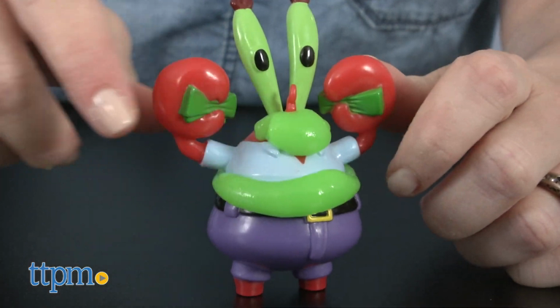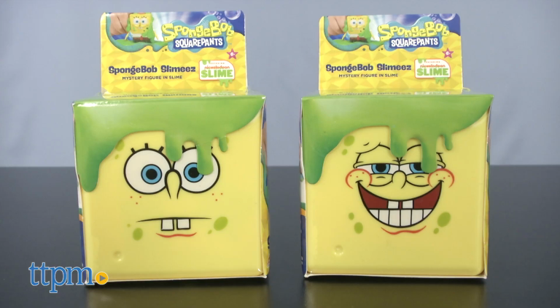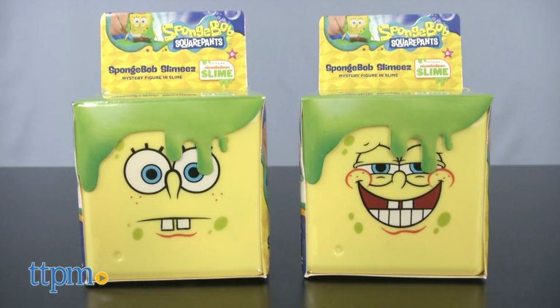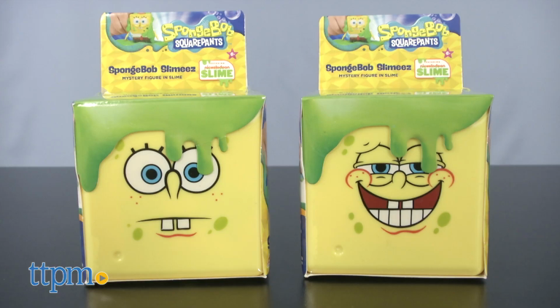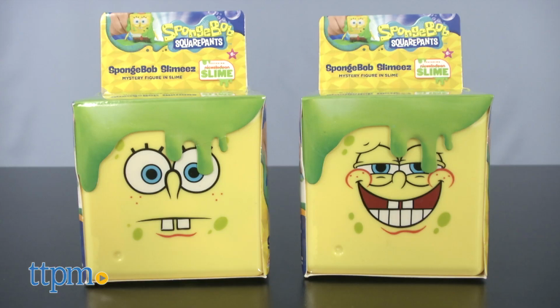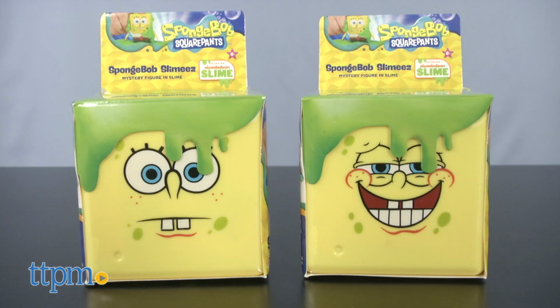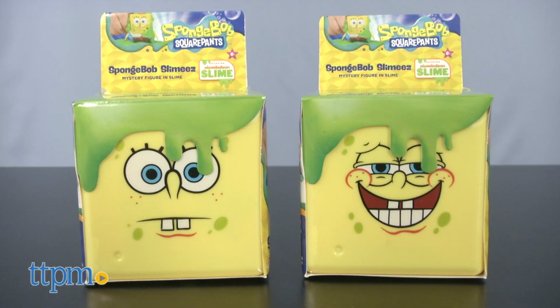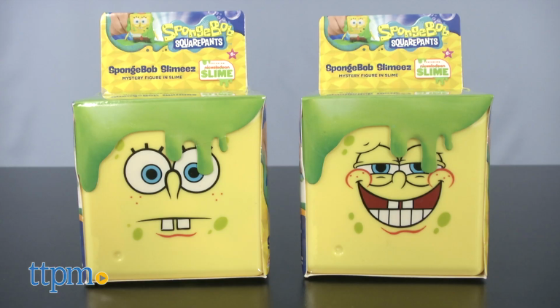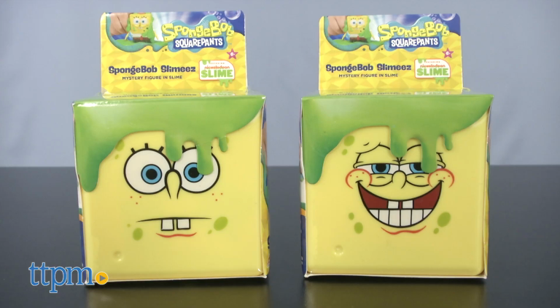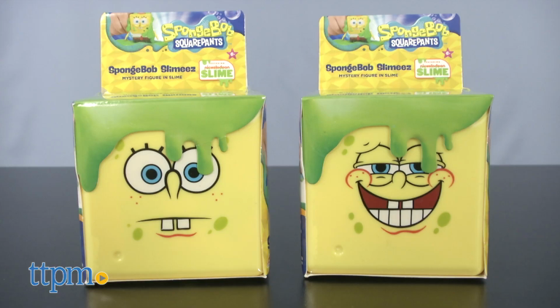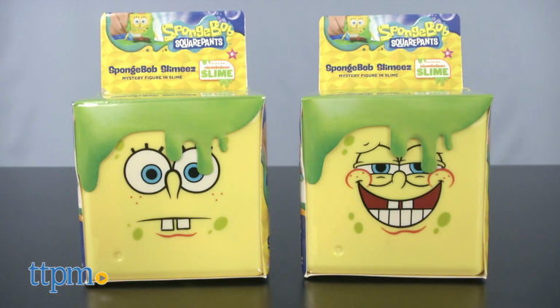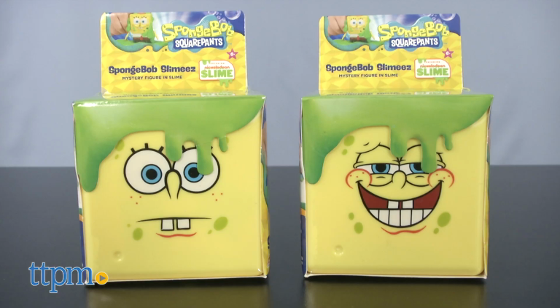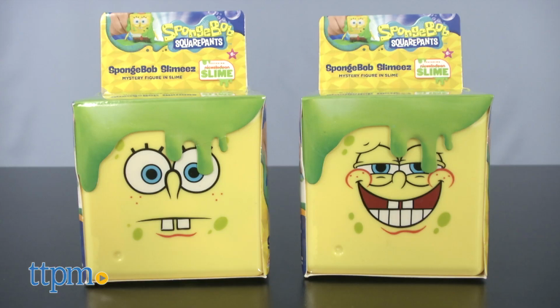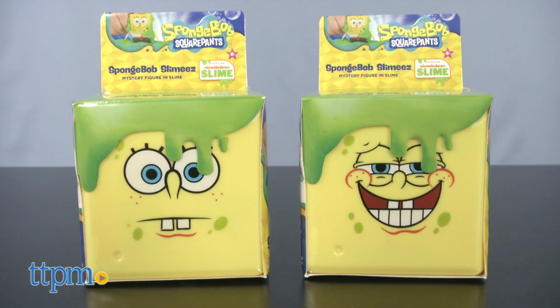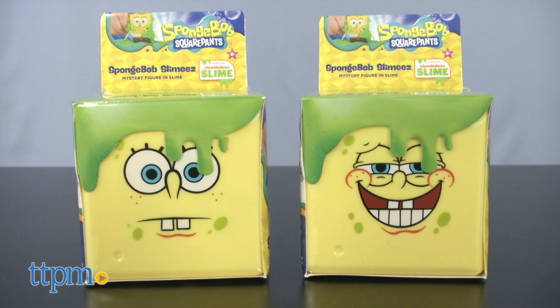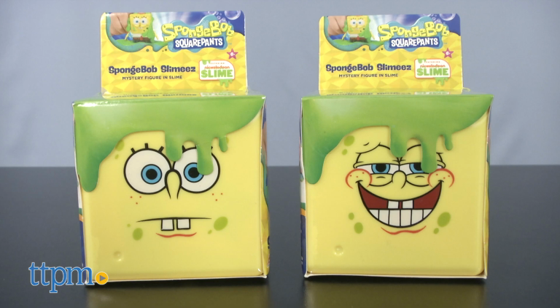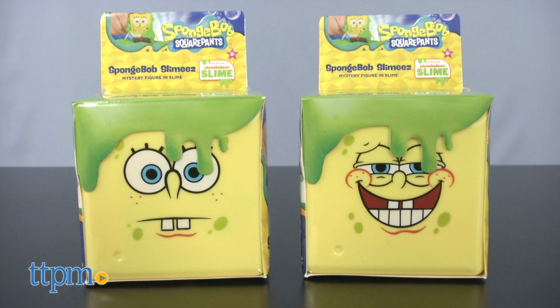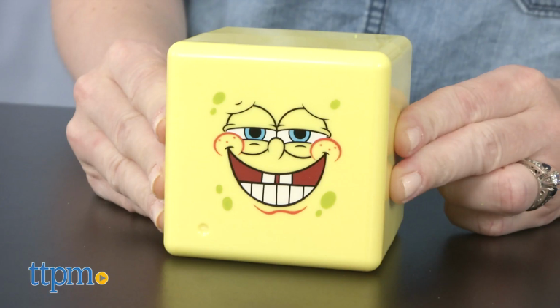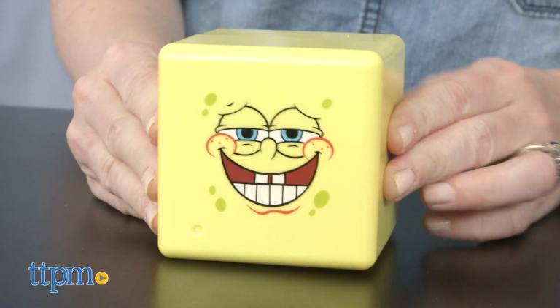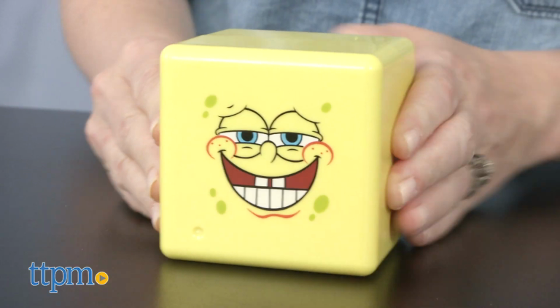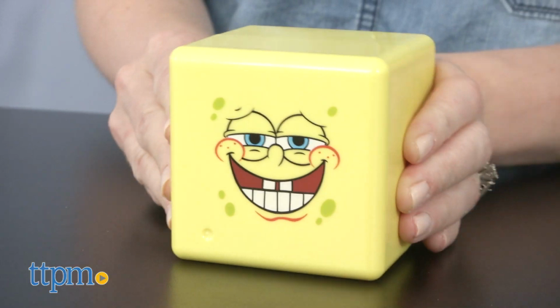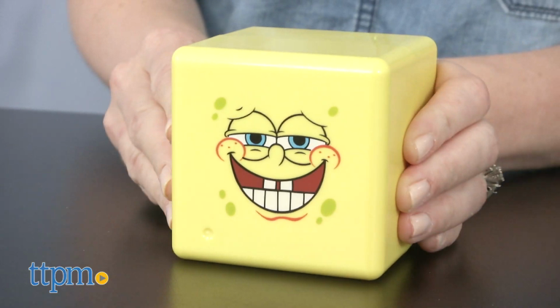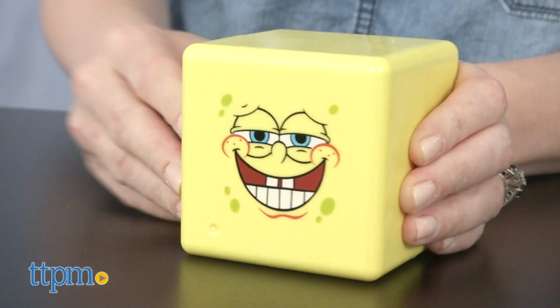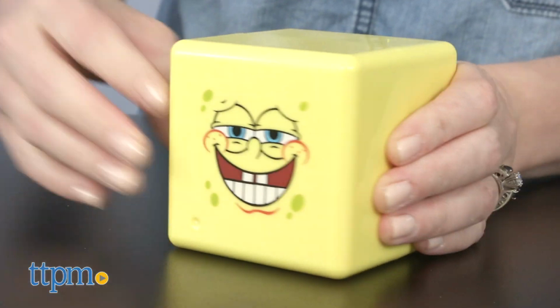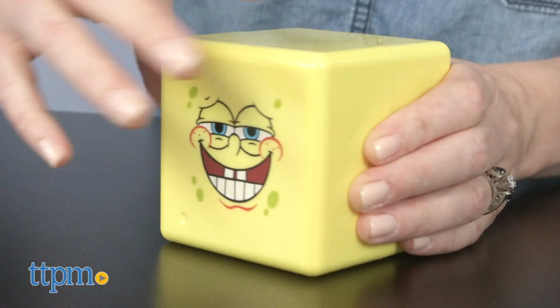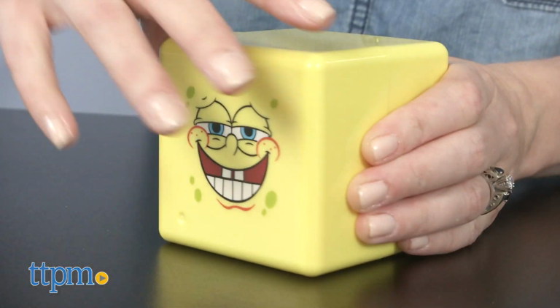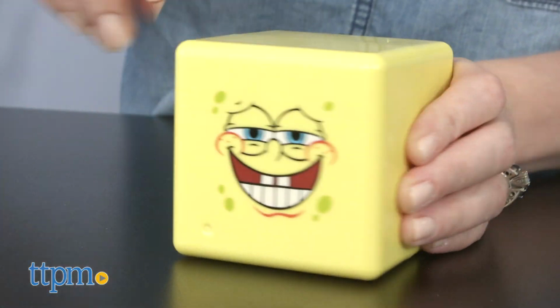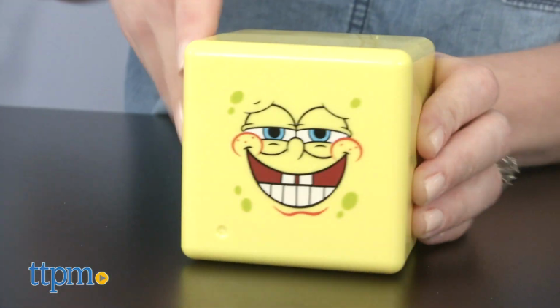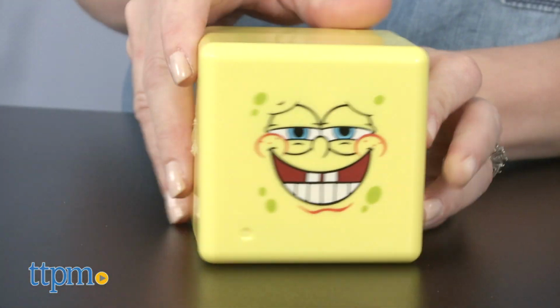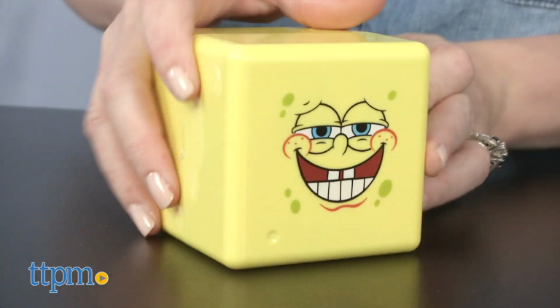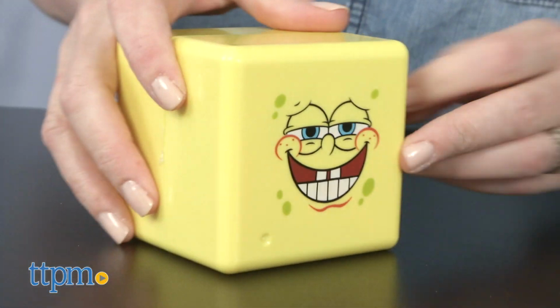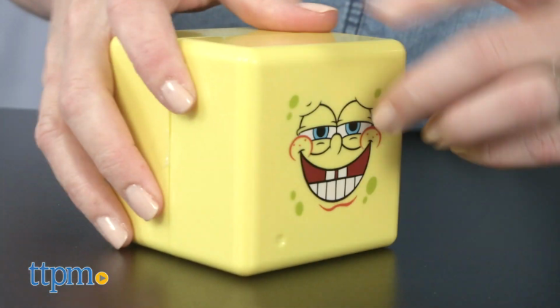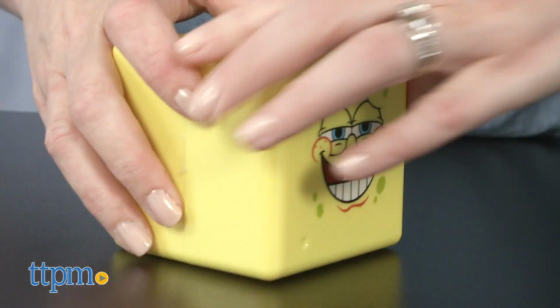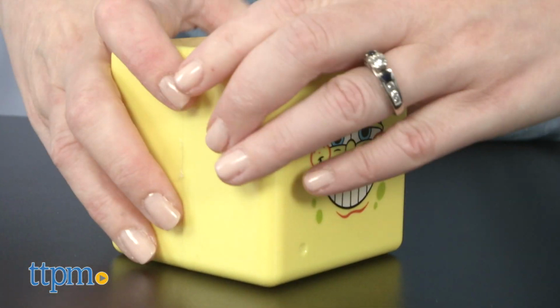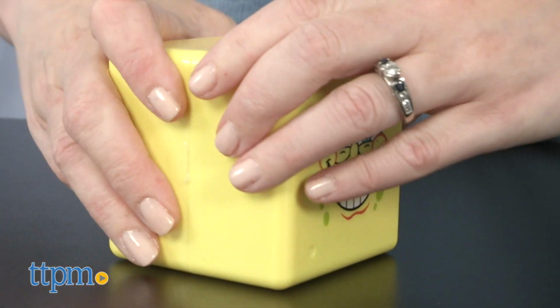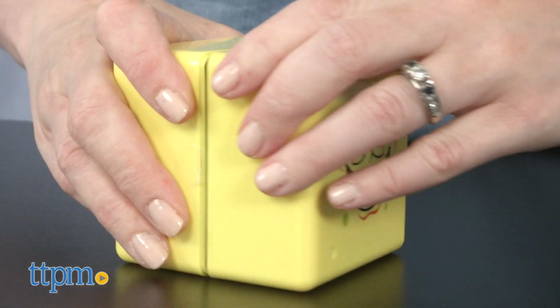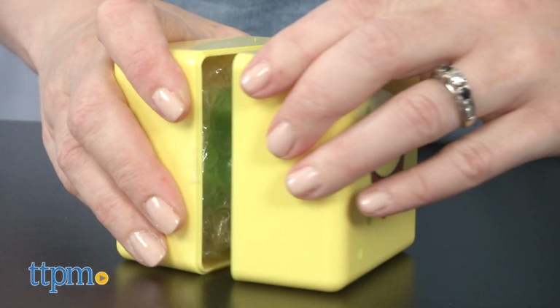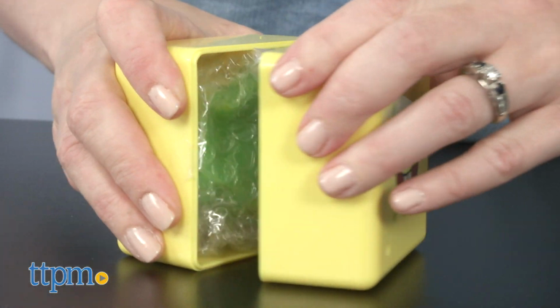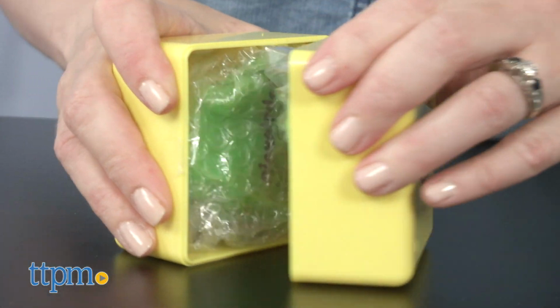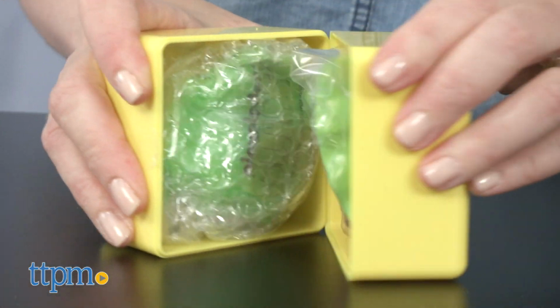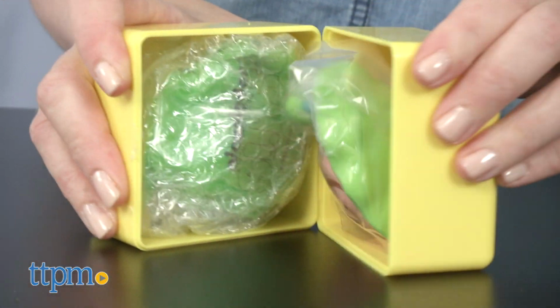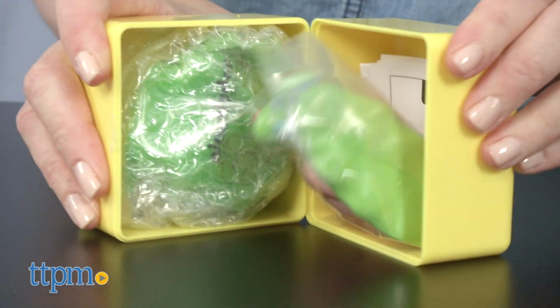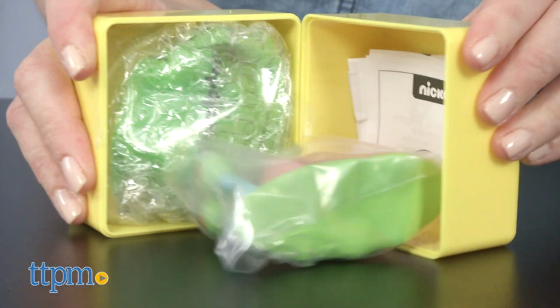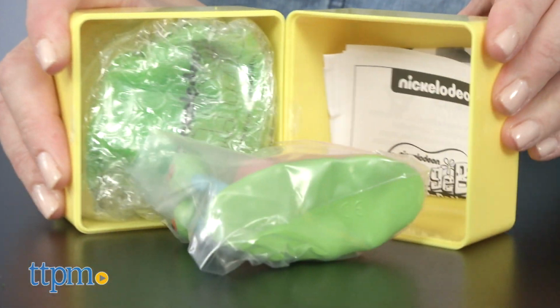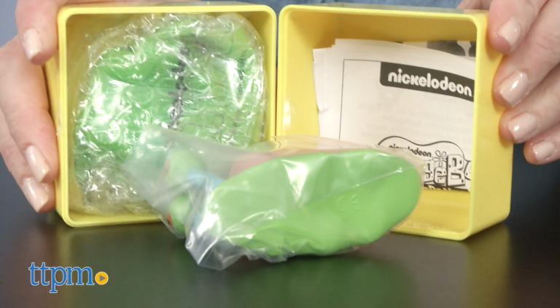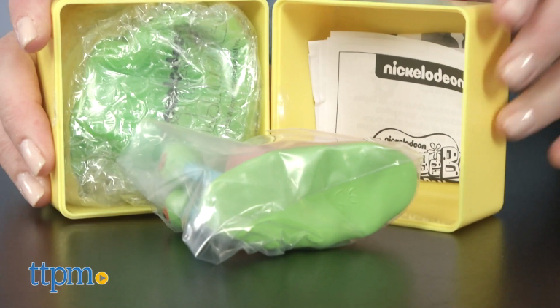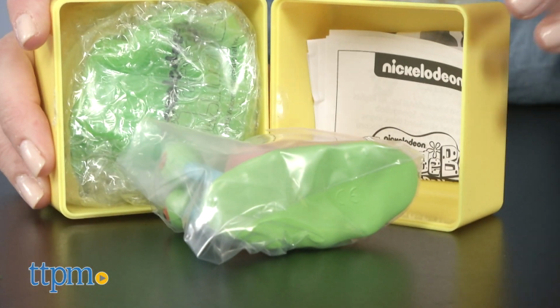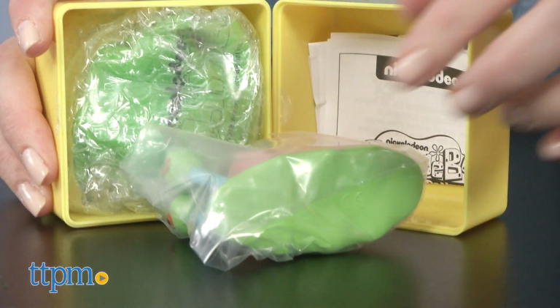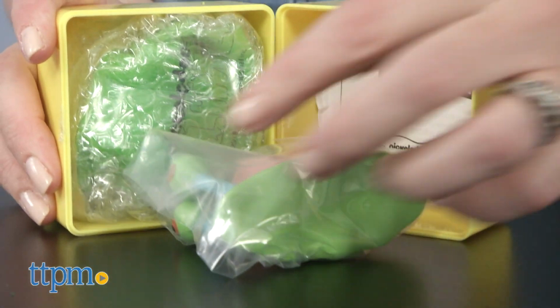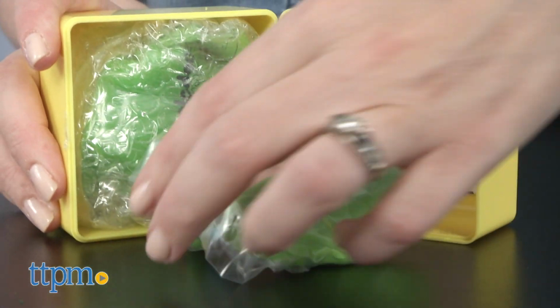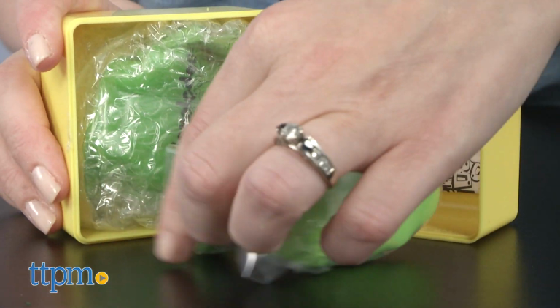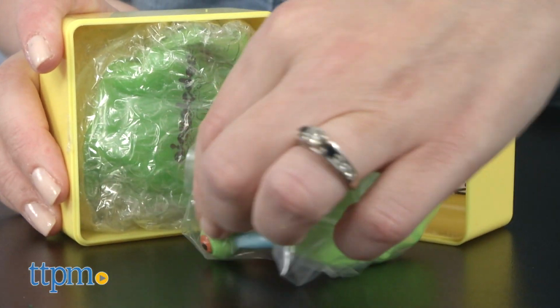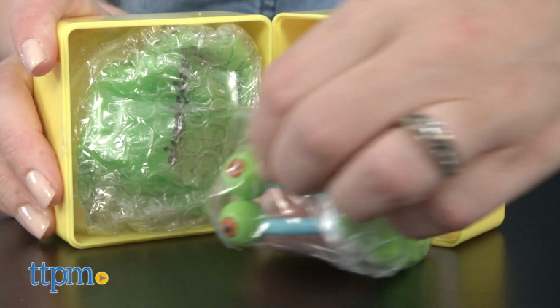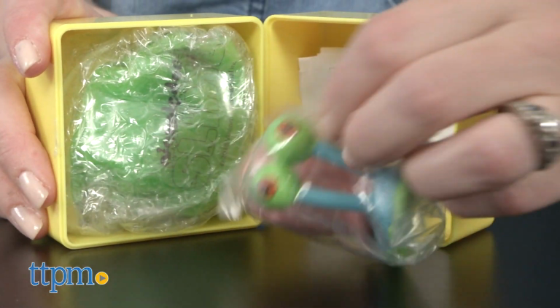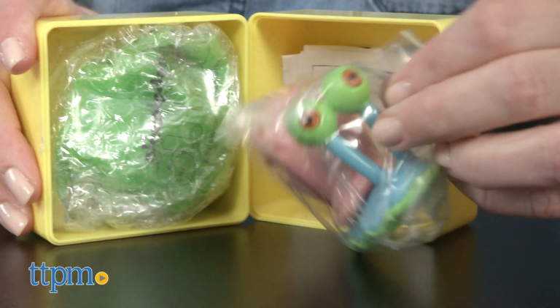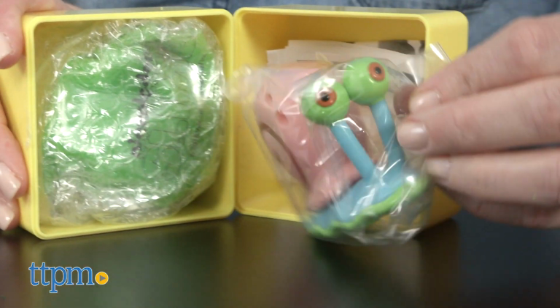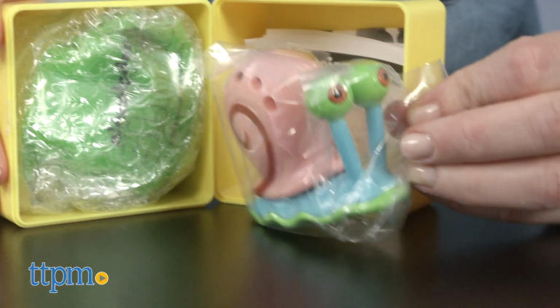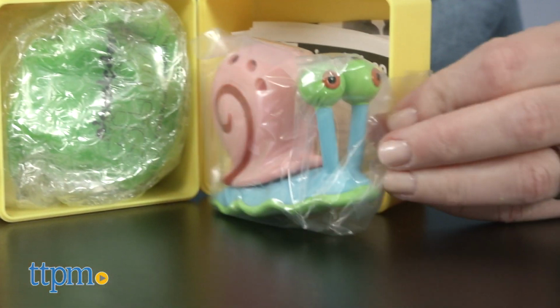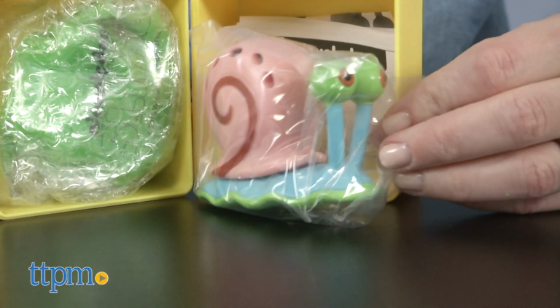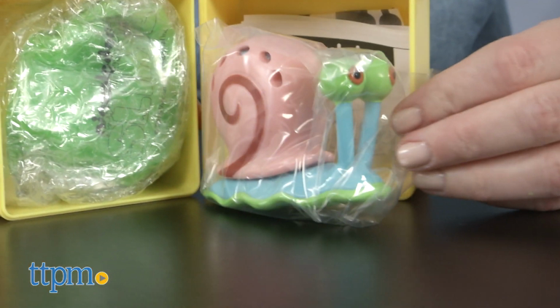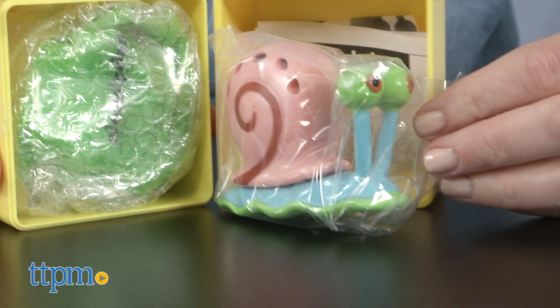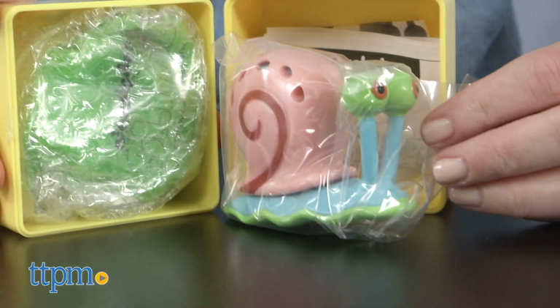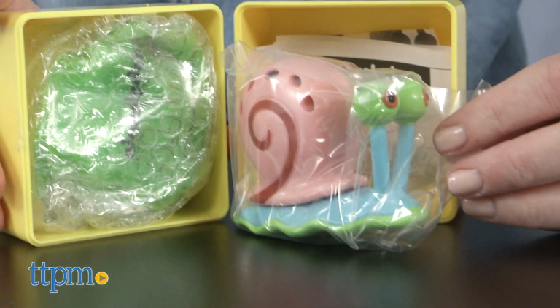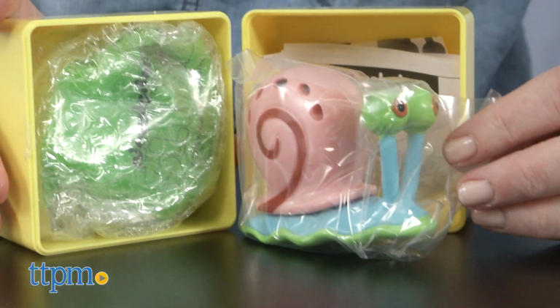This all comes in blind packaging, so you'll have to open the yellow Spongebob cube — each one with a different facial expression — to find which character is inside.